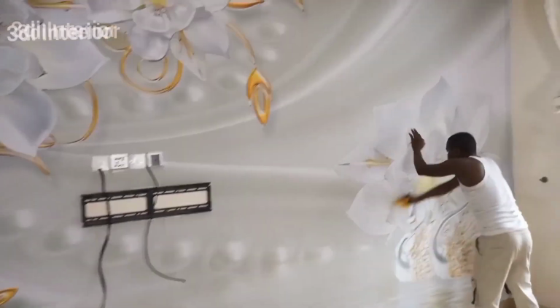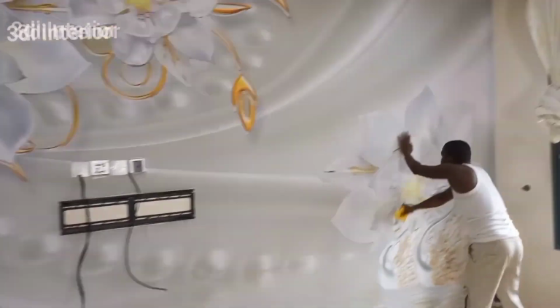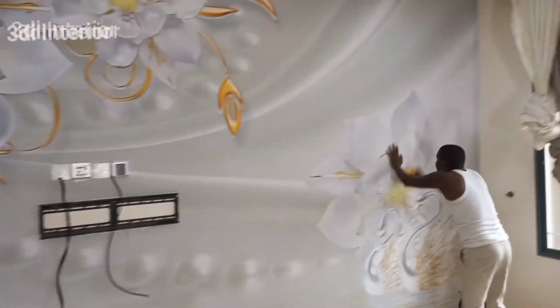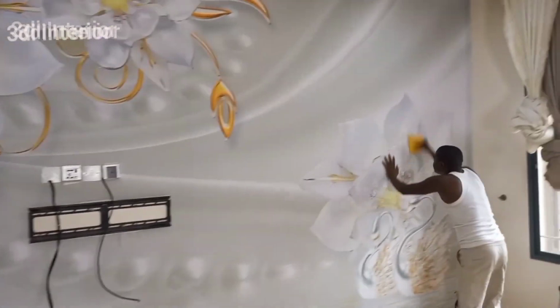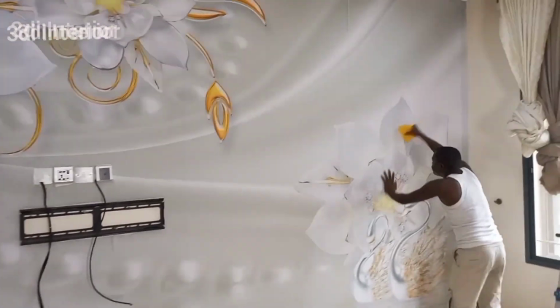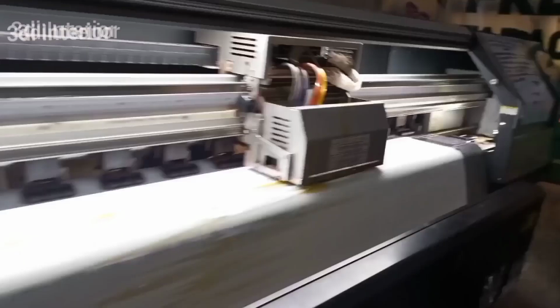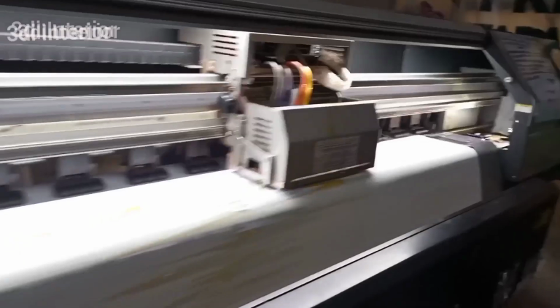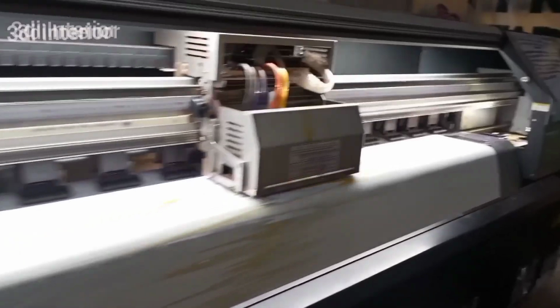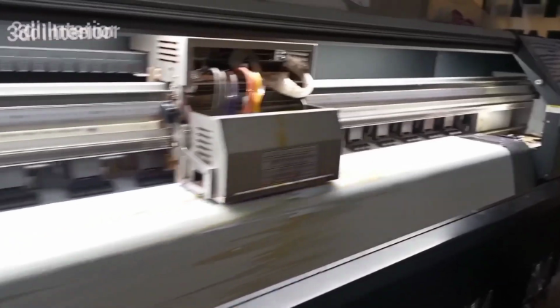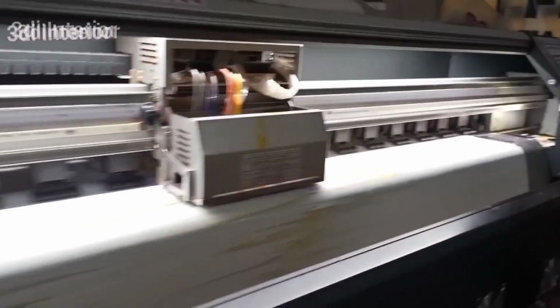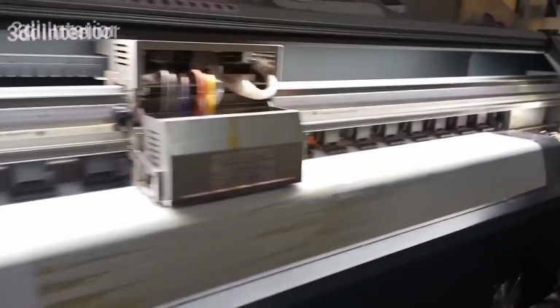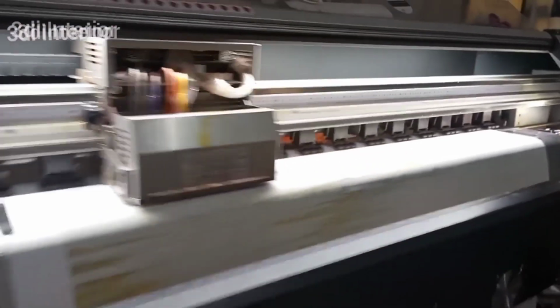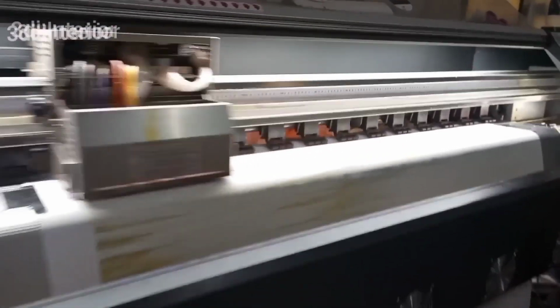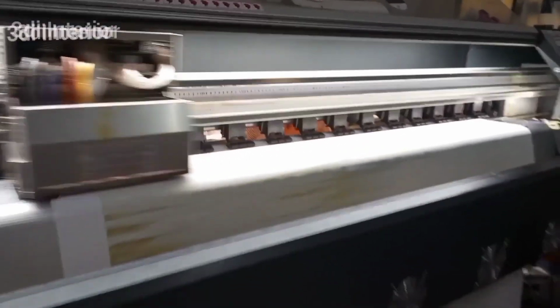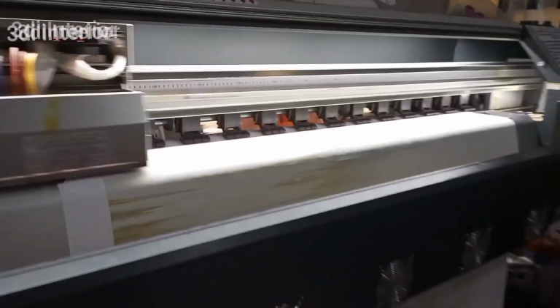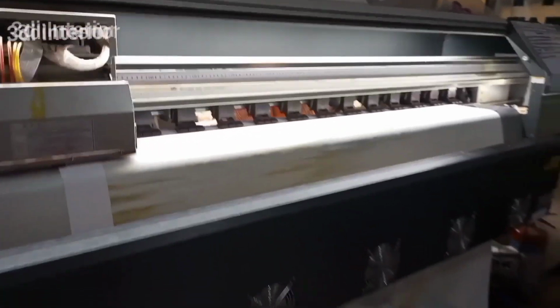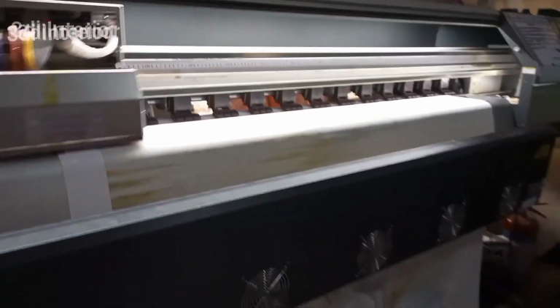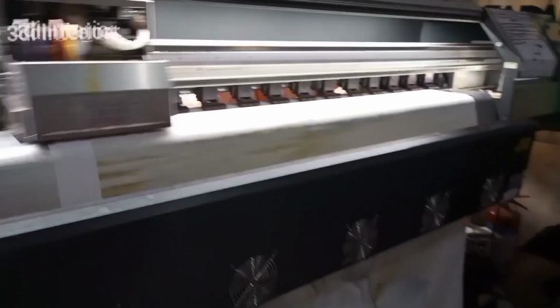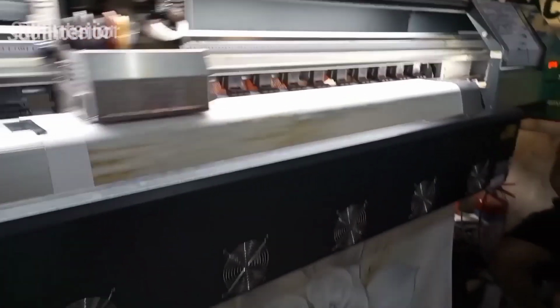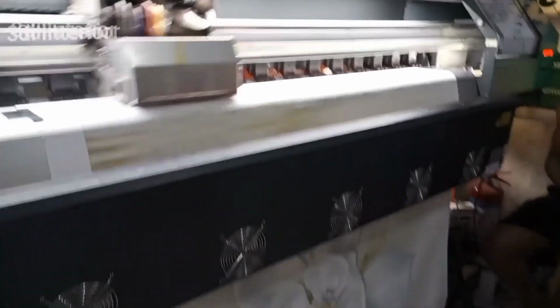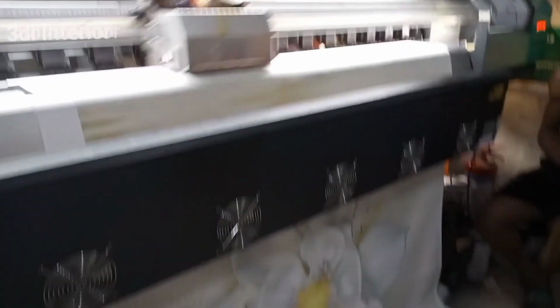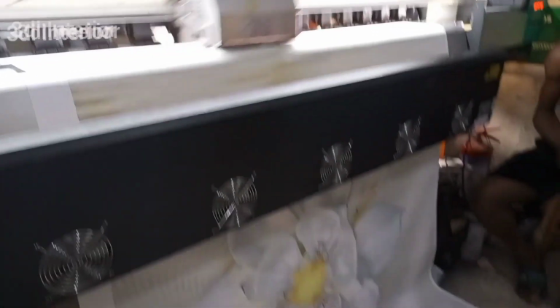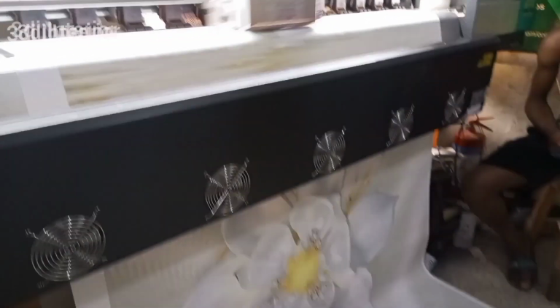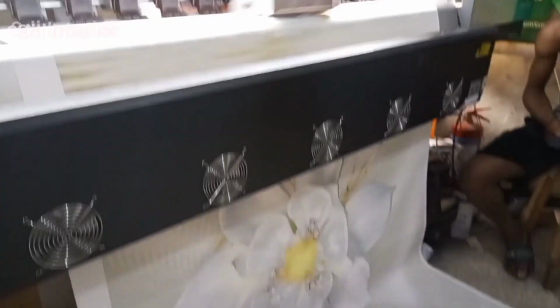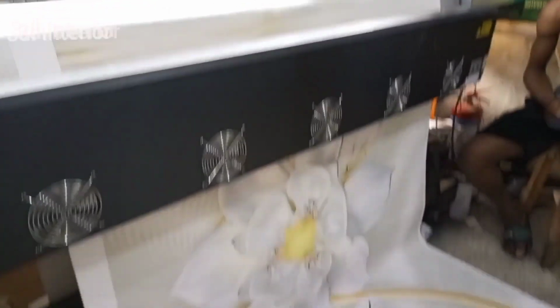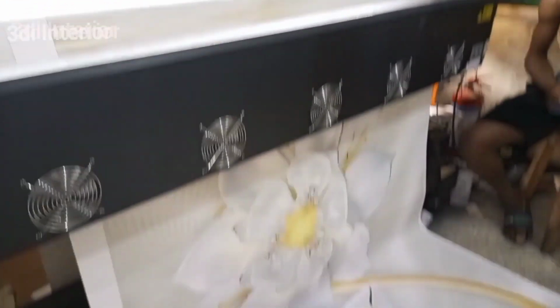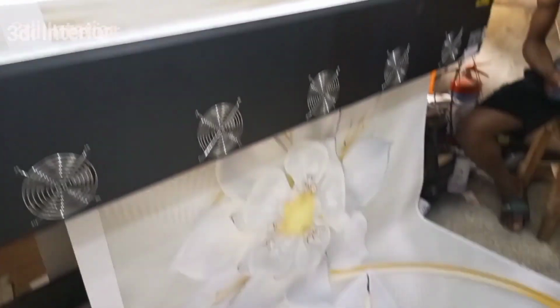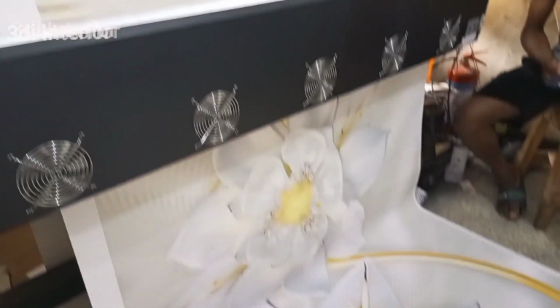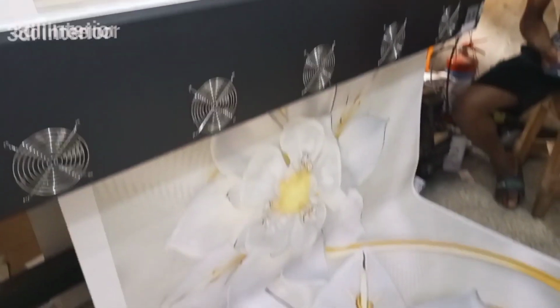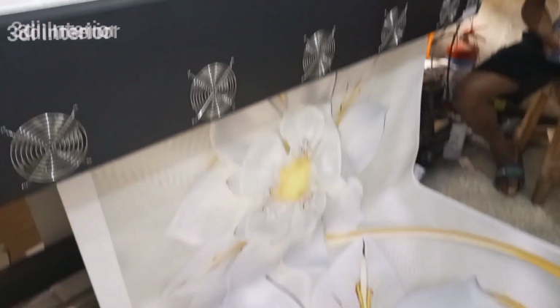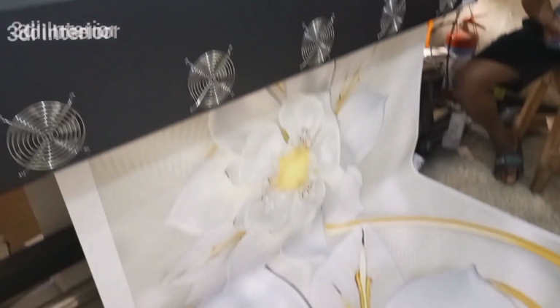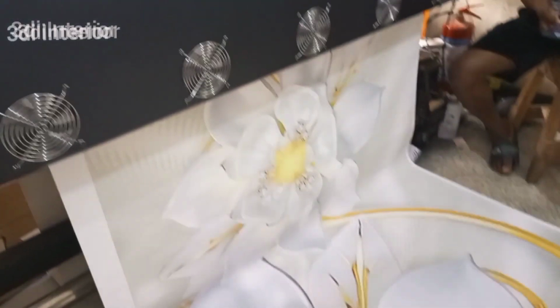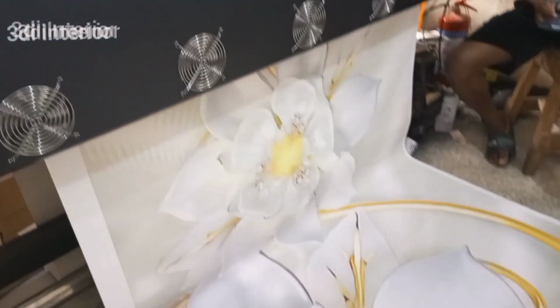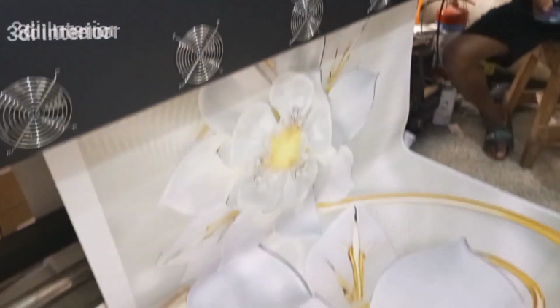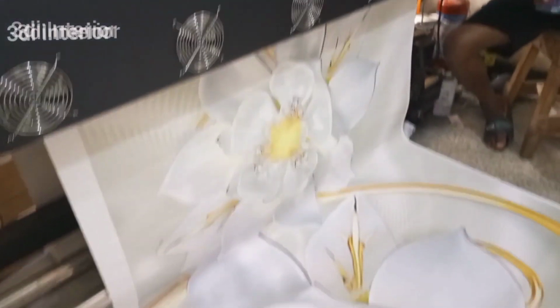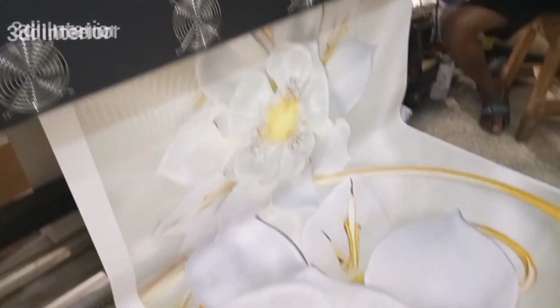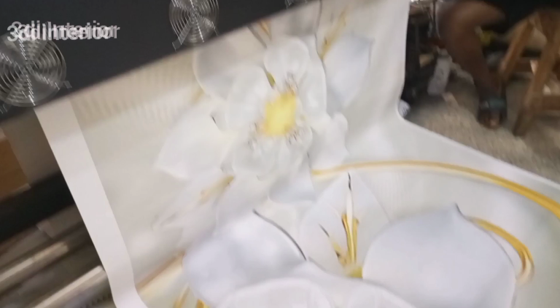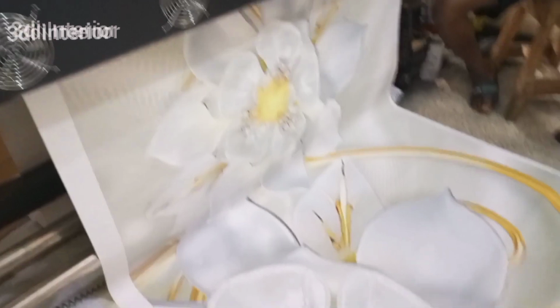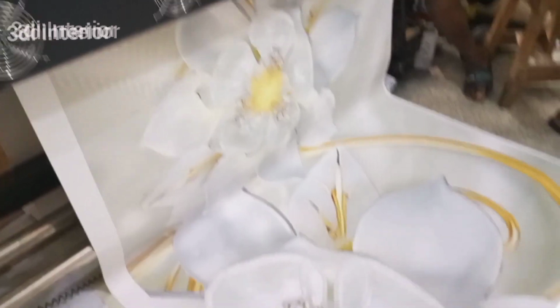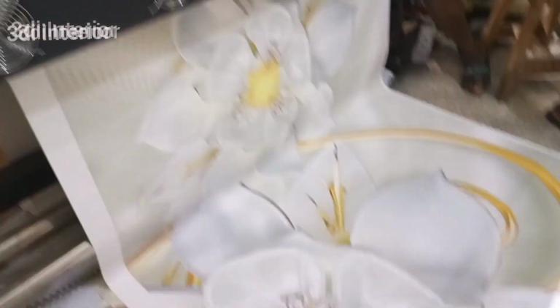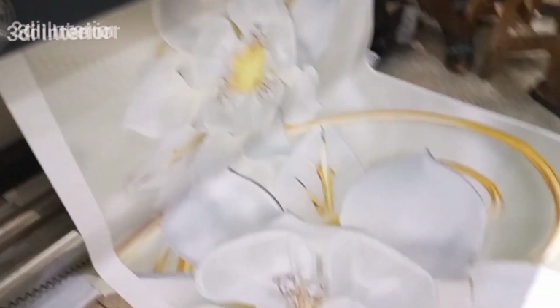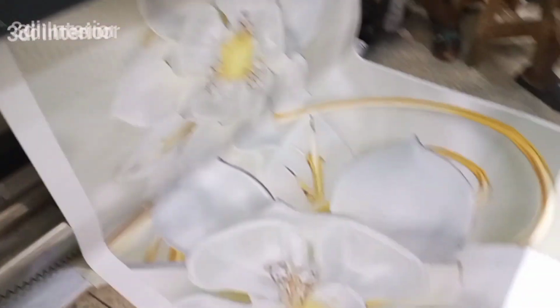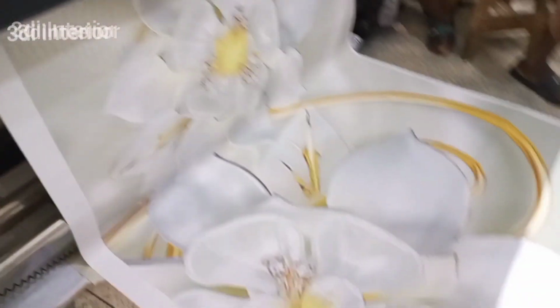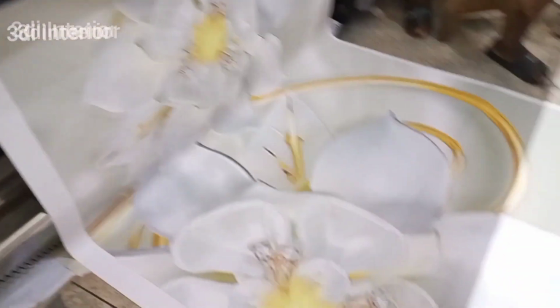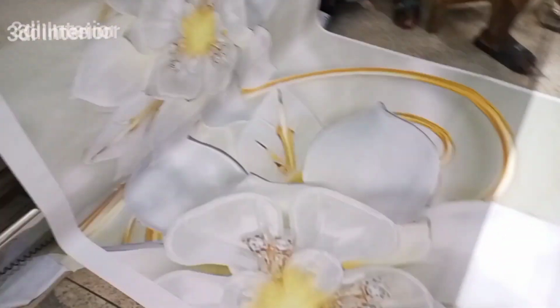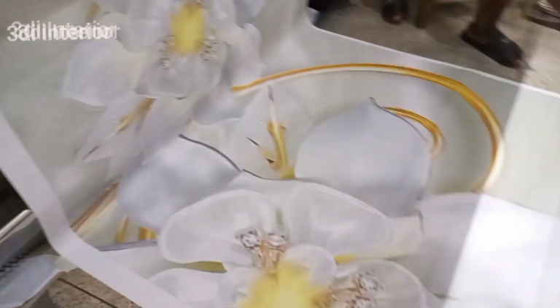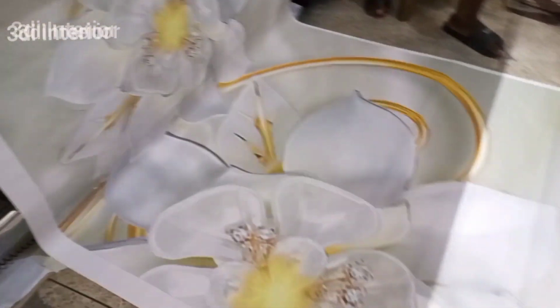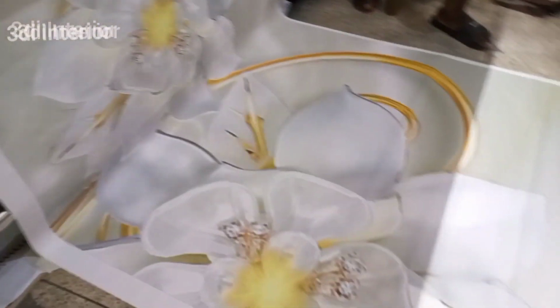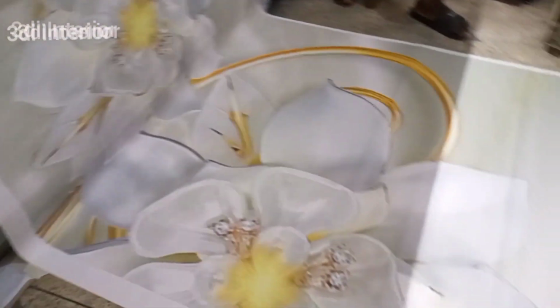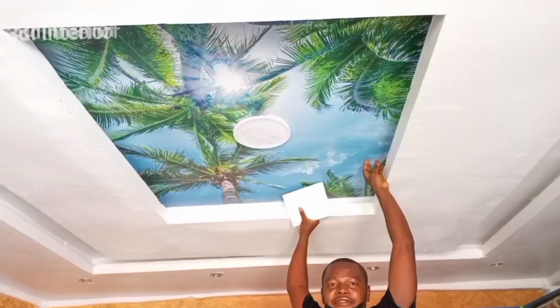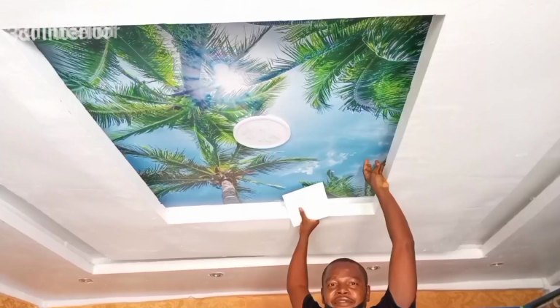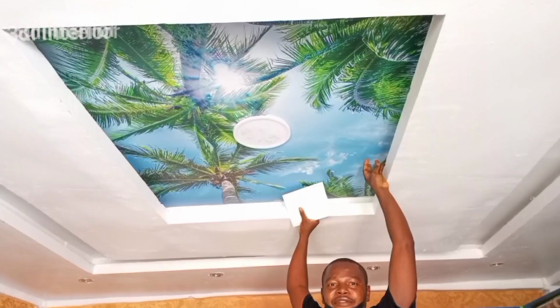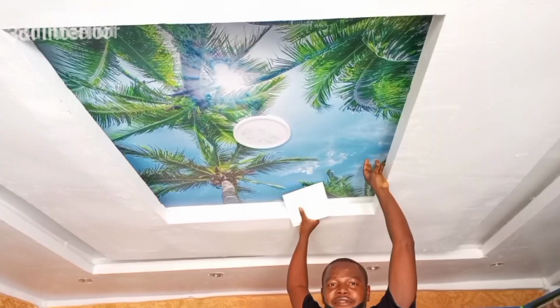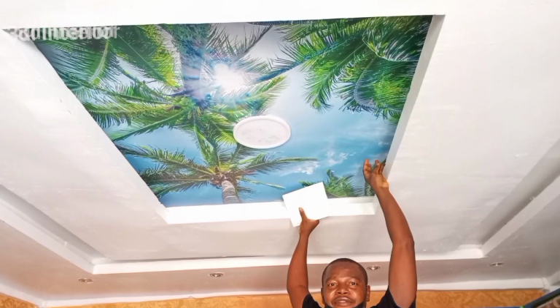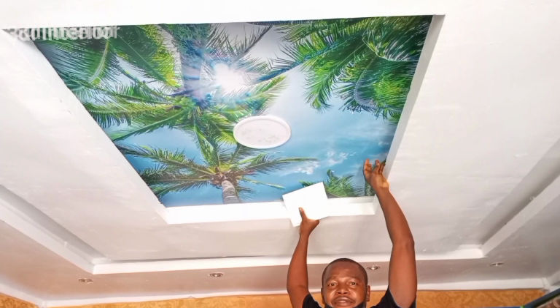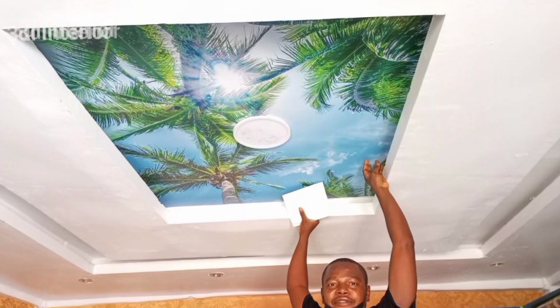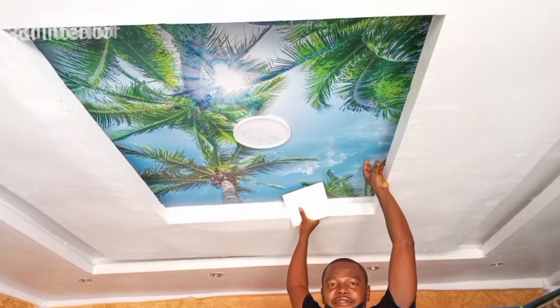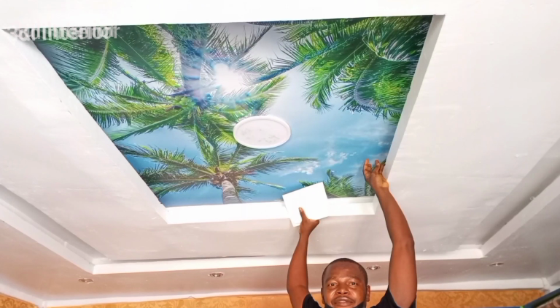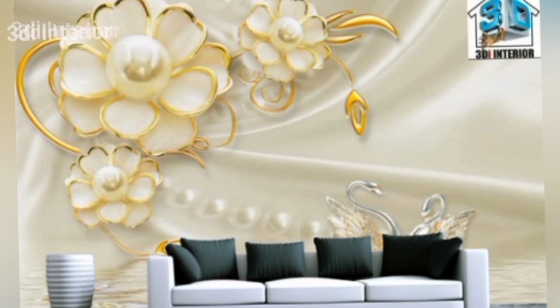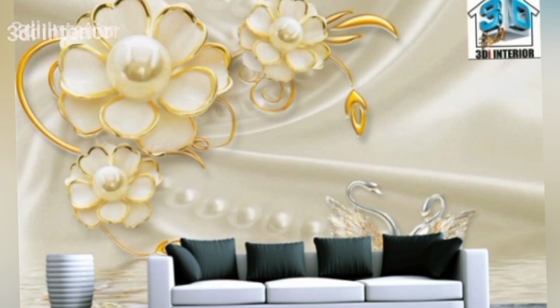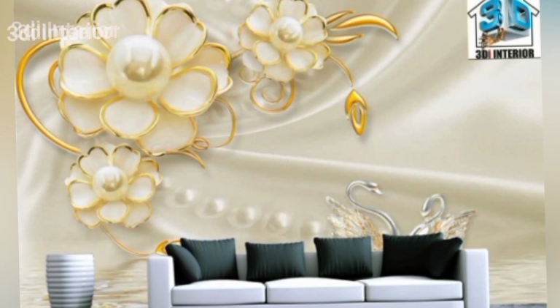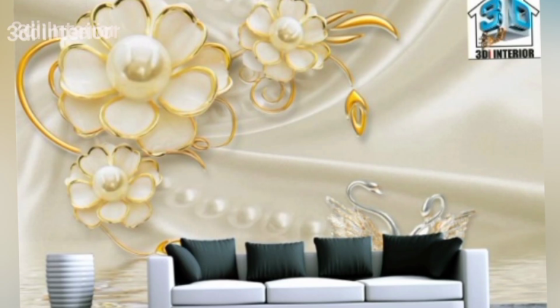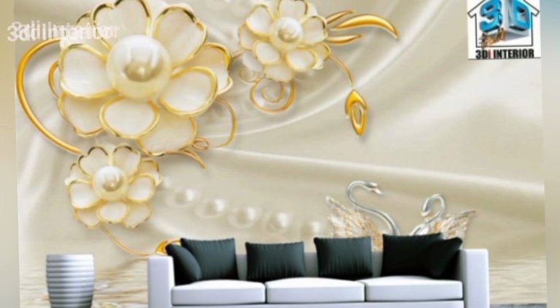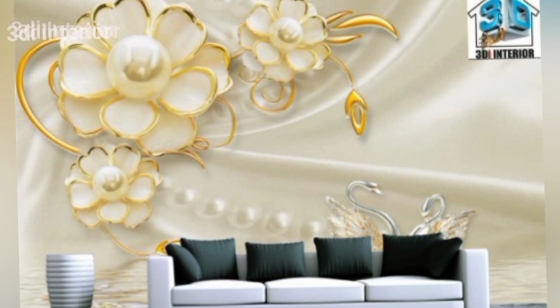Don't forget — we produce 3D wallpapers and we are based in Lagos, Nigeria. Check our website in the description below where you will find thousands of designs to choose from.